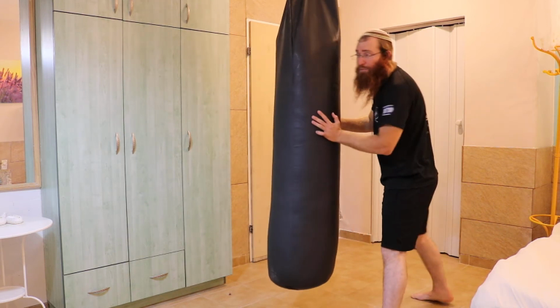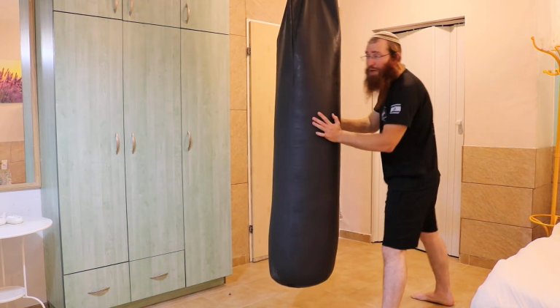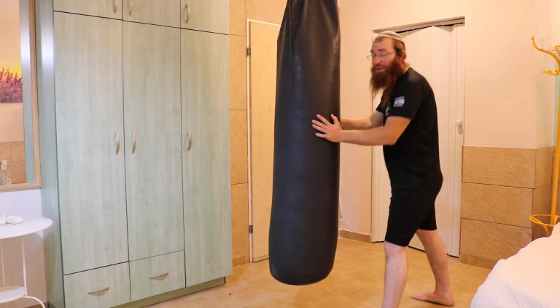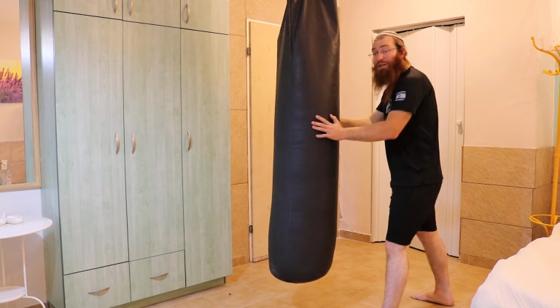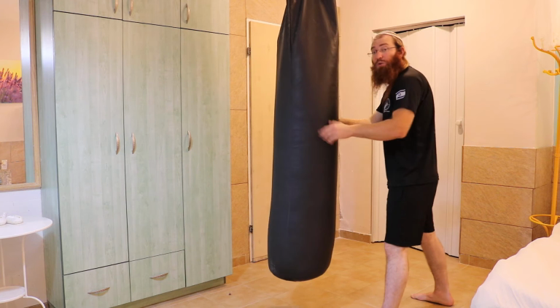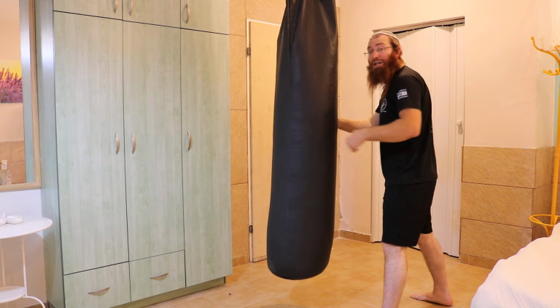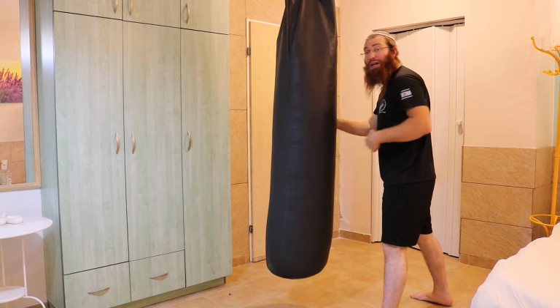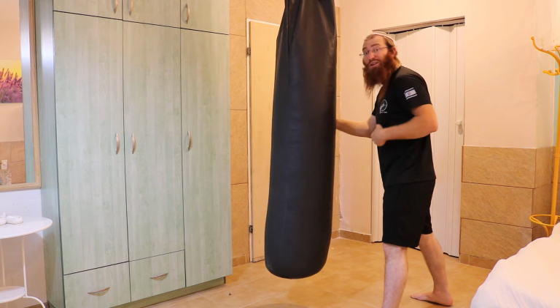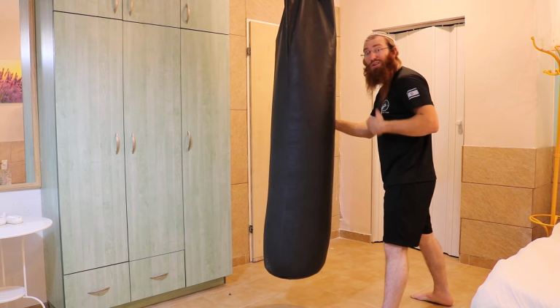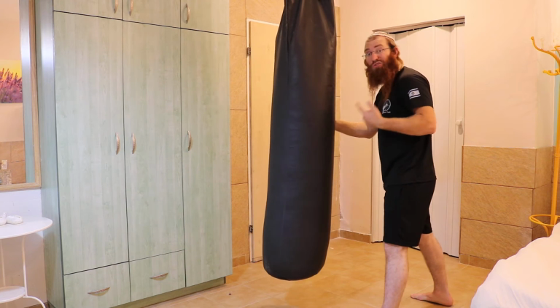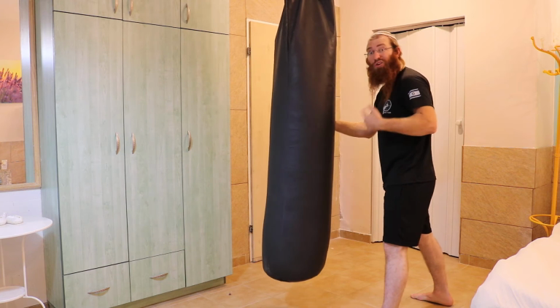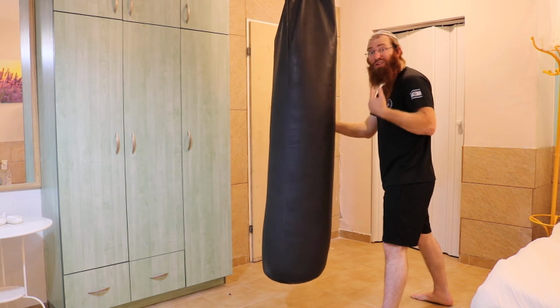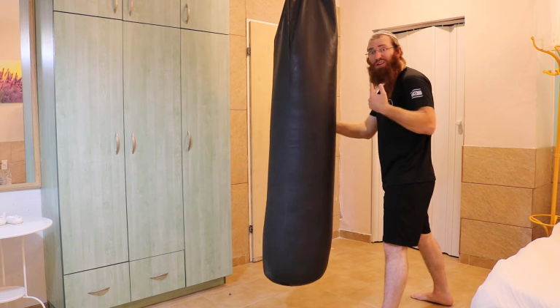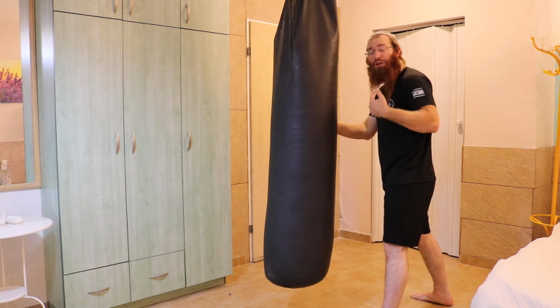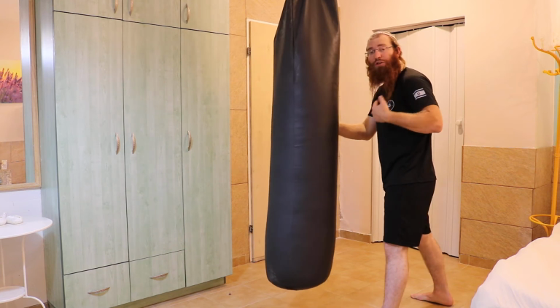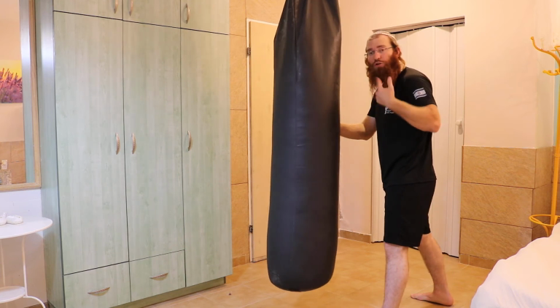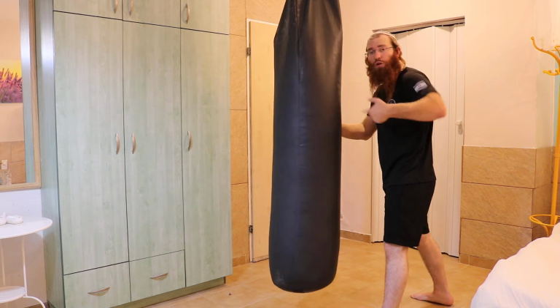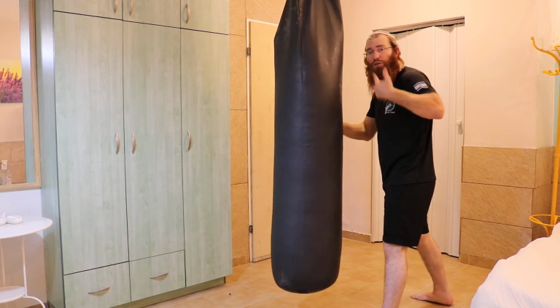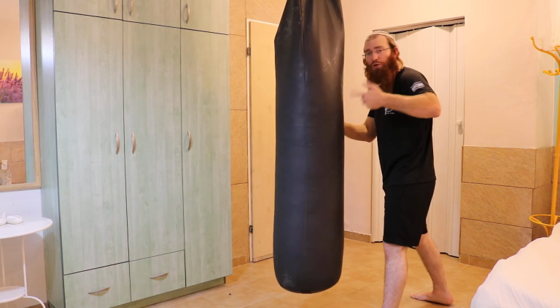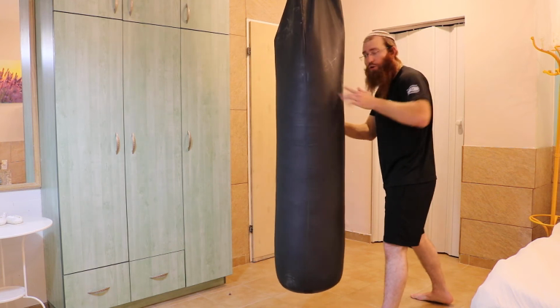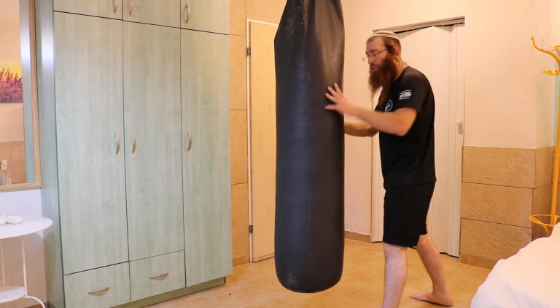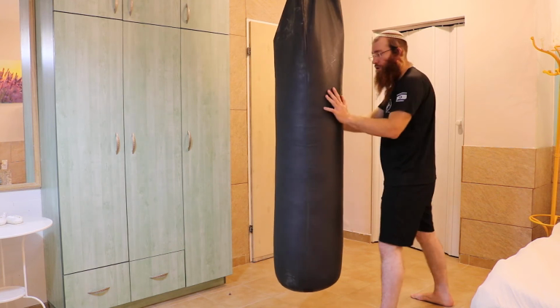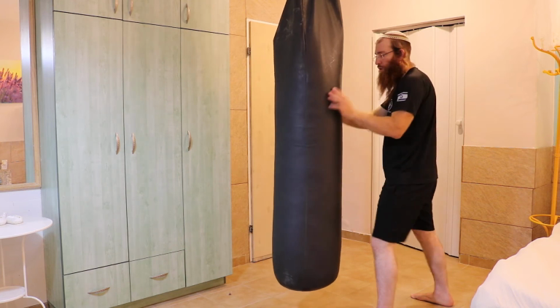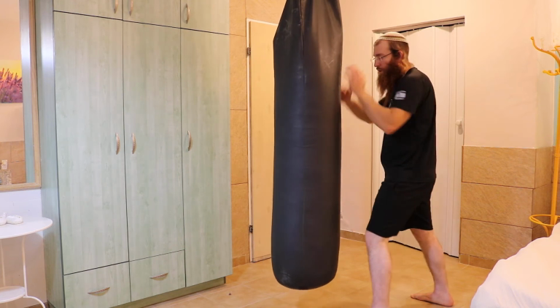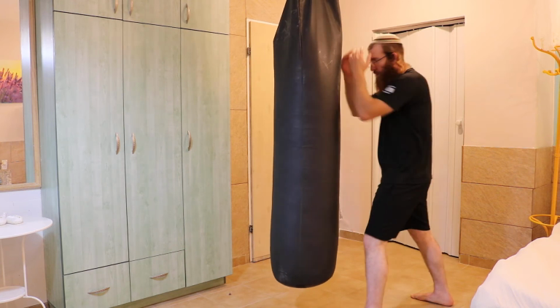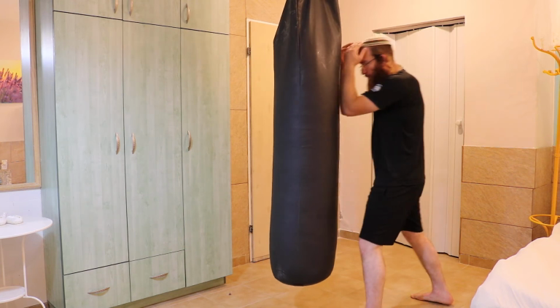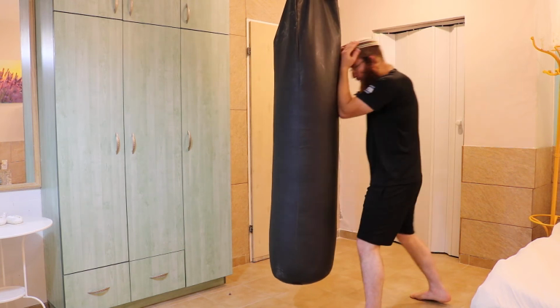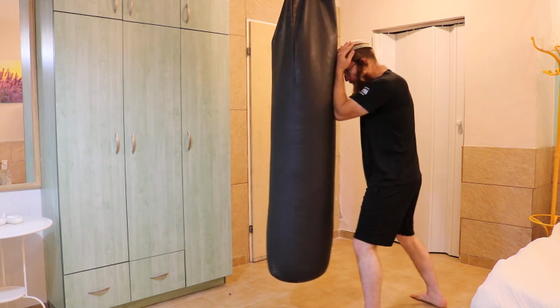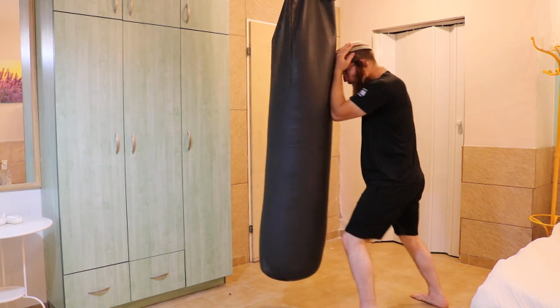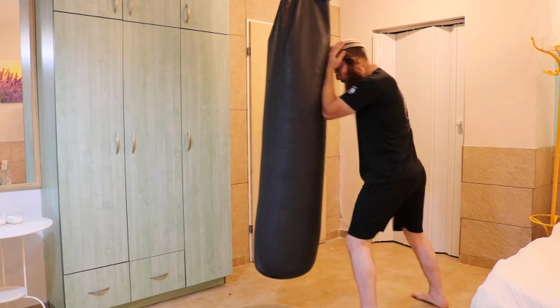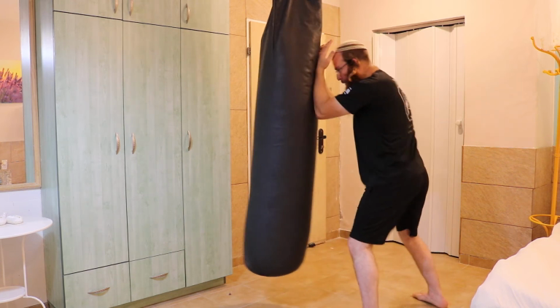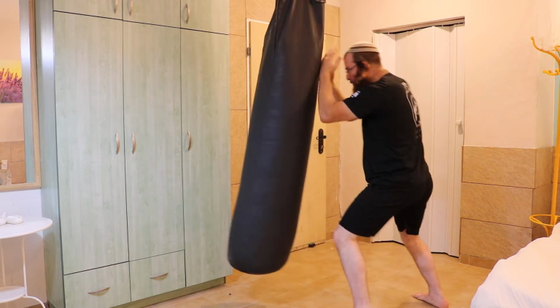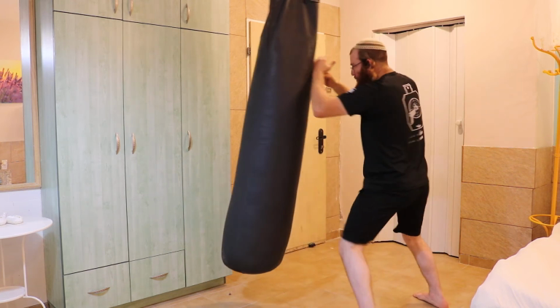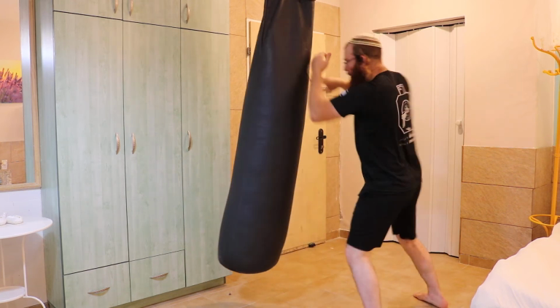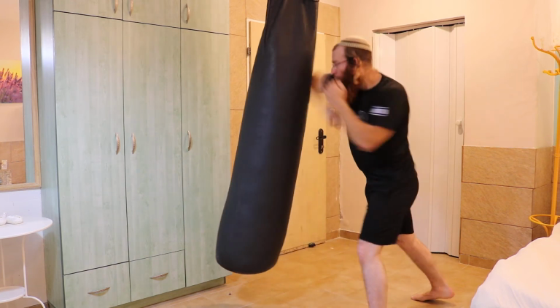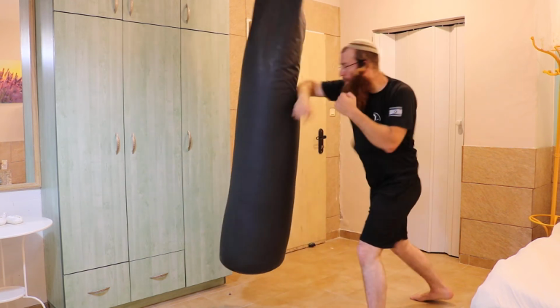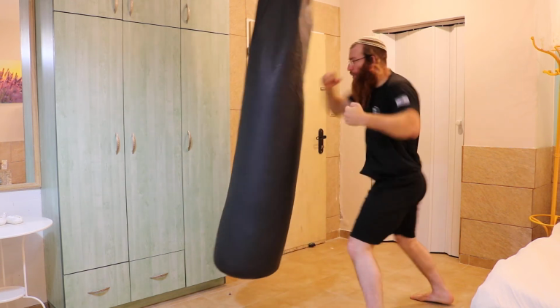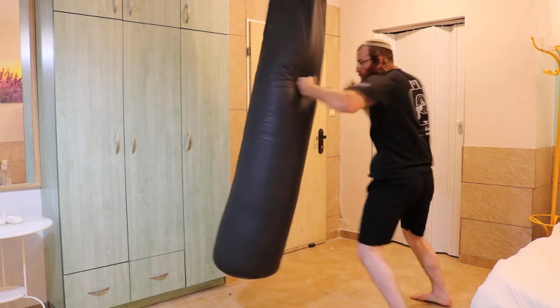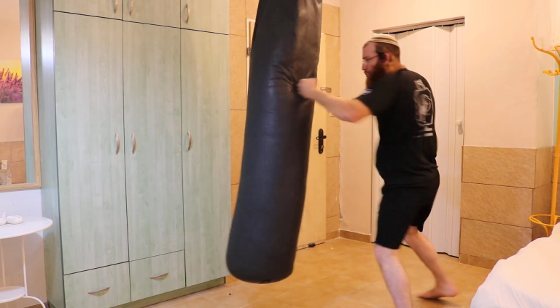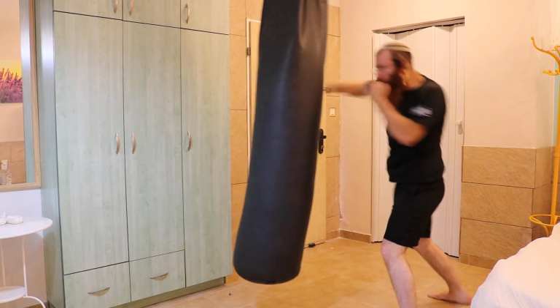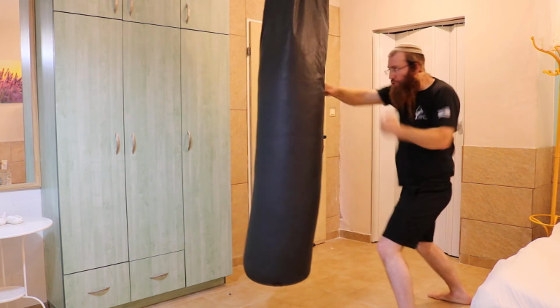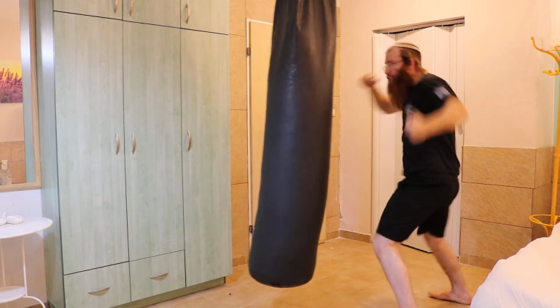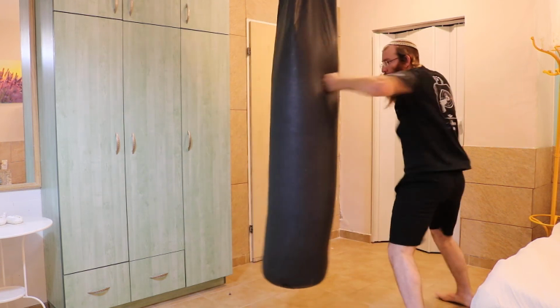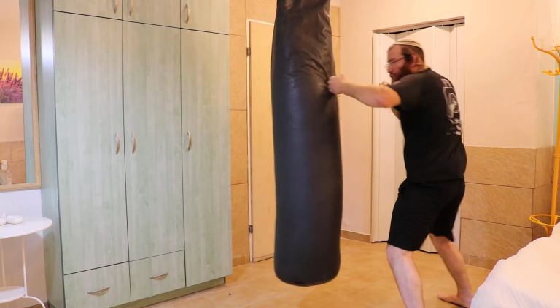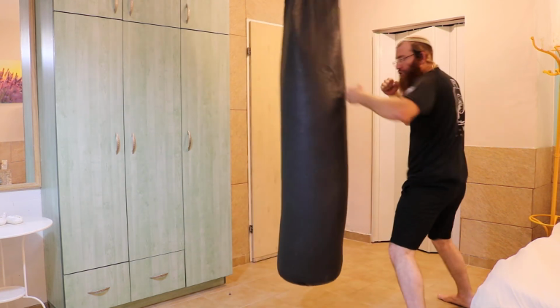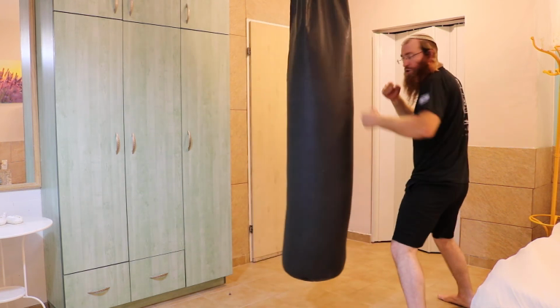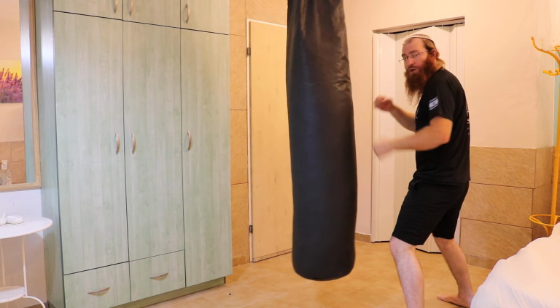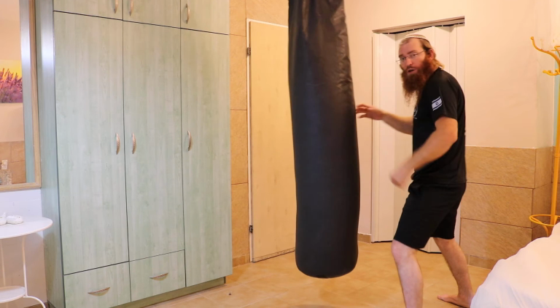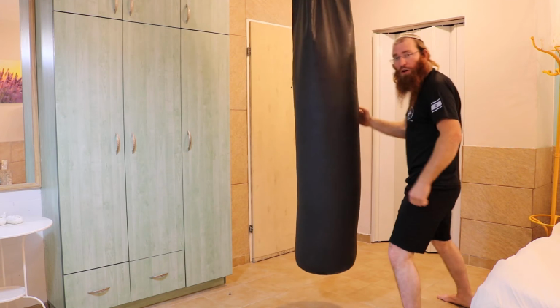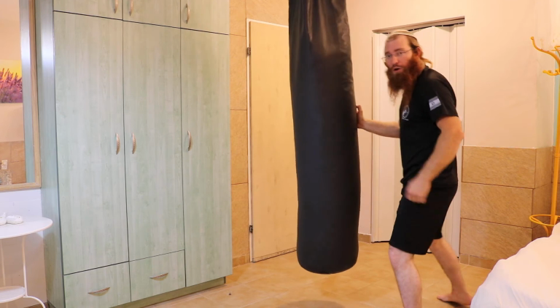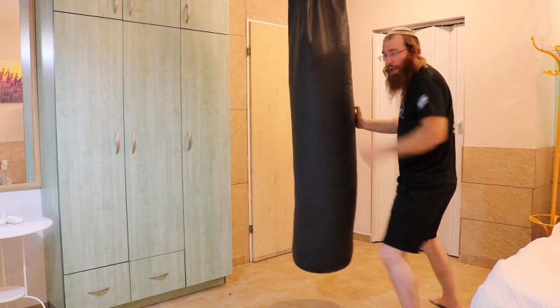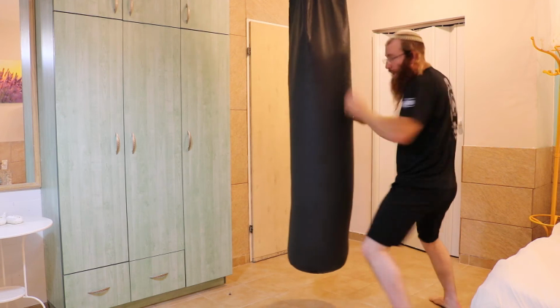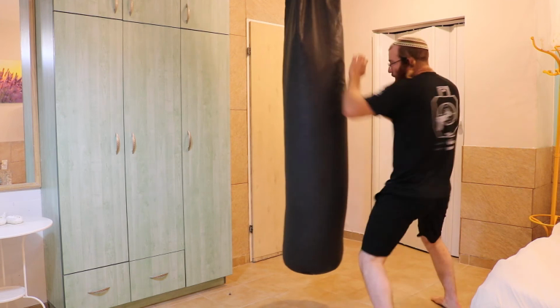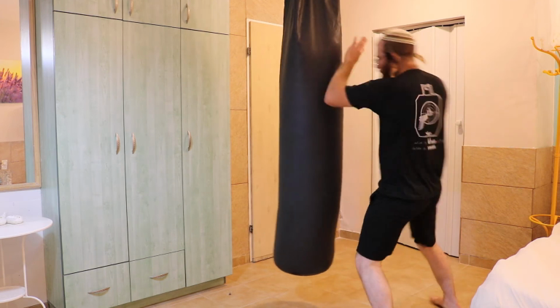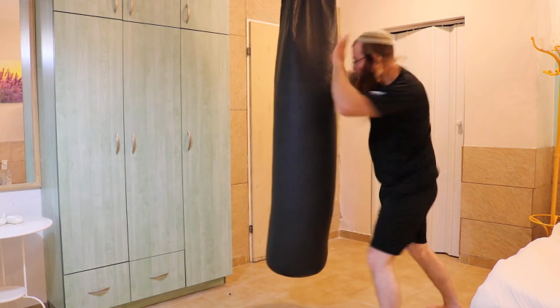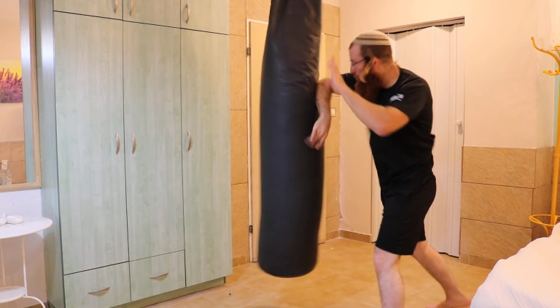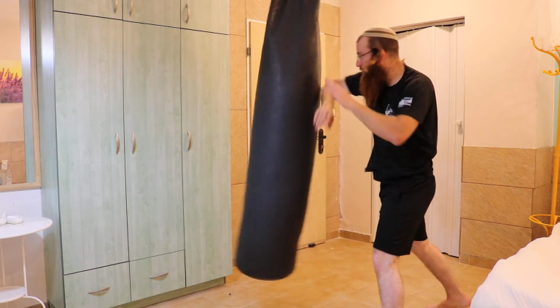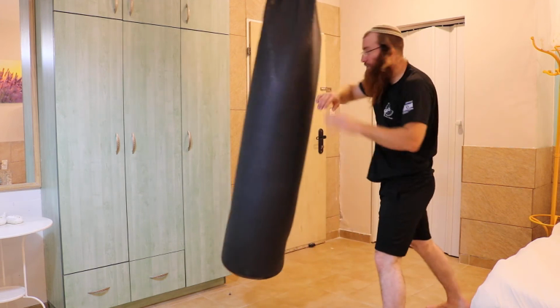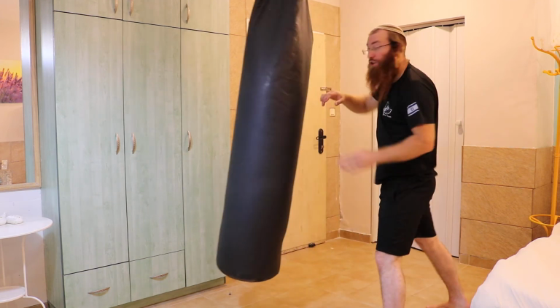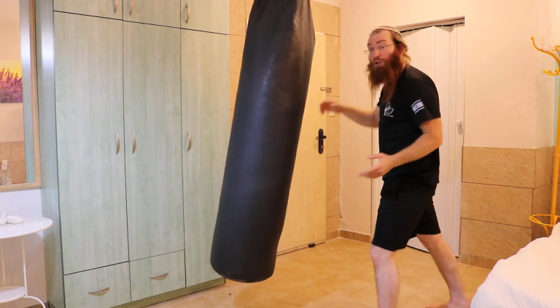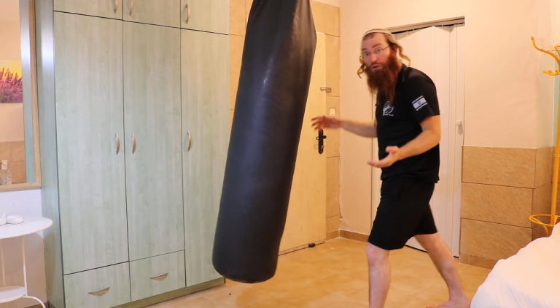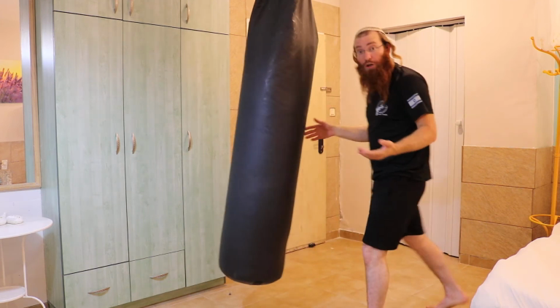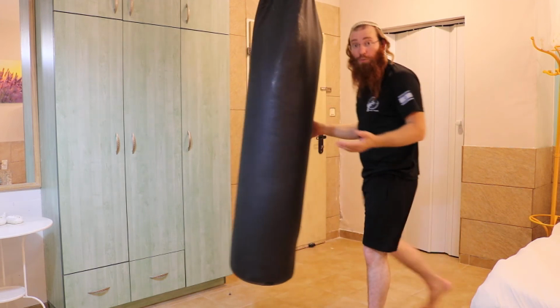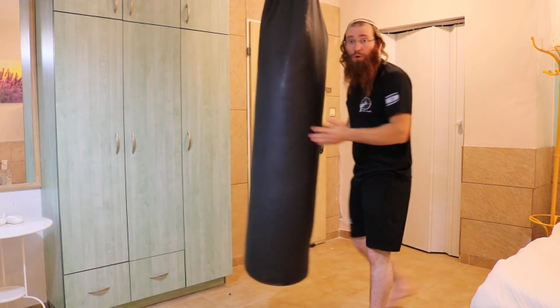Then you could add on another cross and hook. So from here: push, elbow, even another elbow.